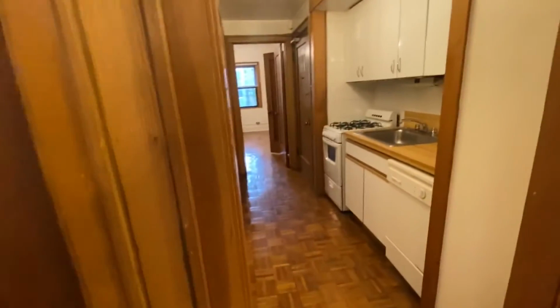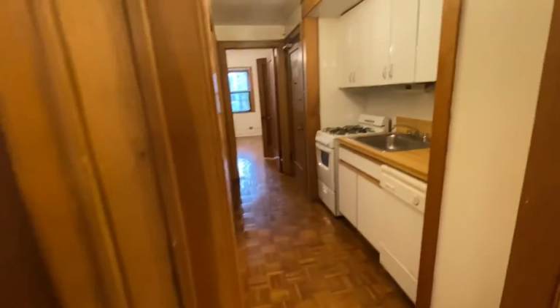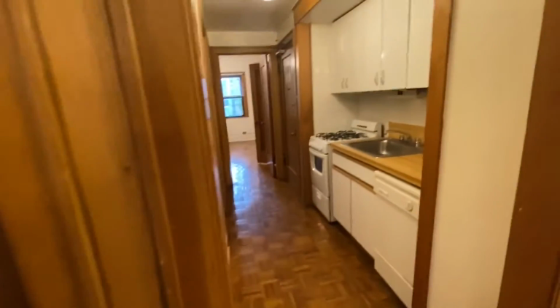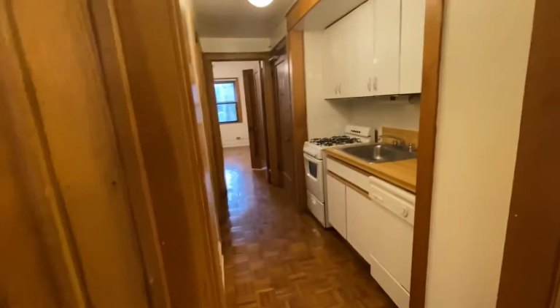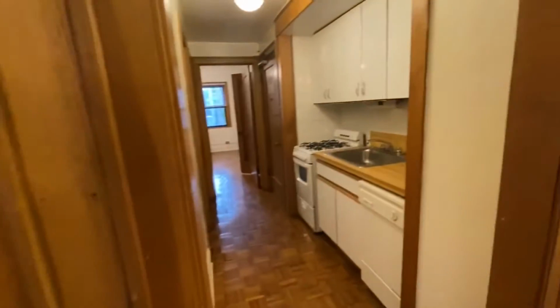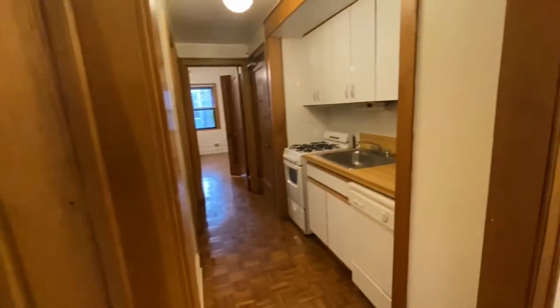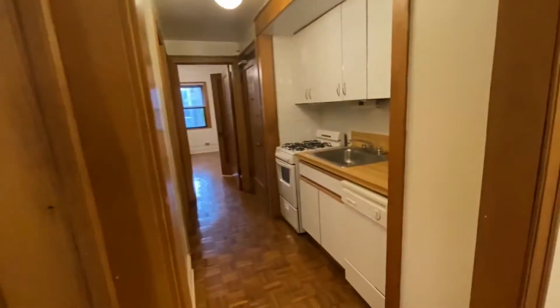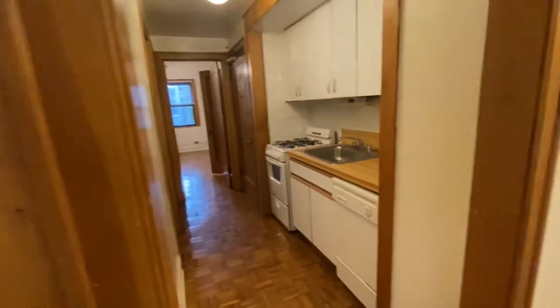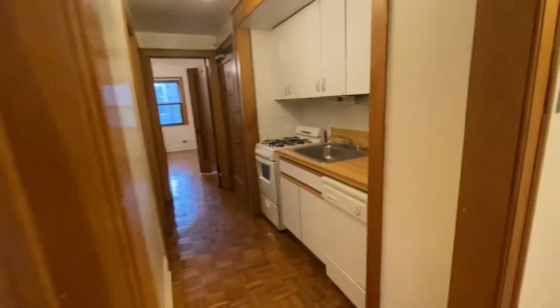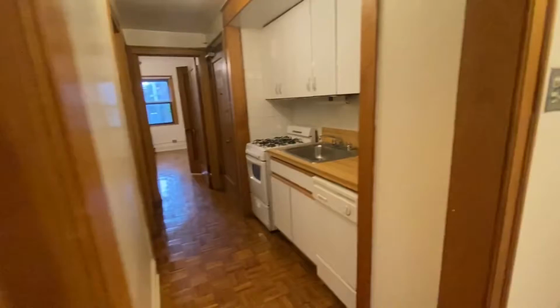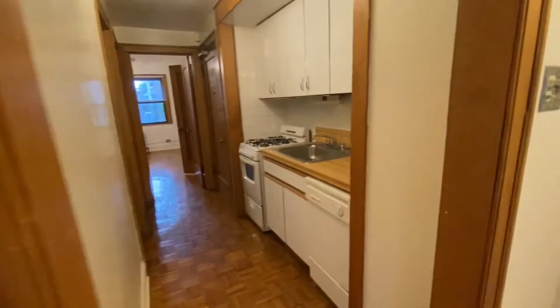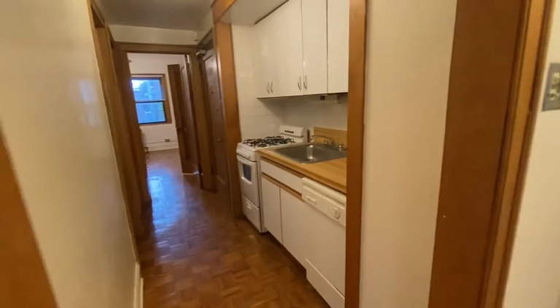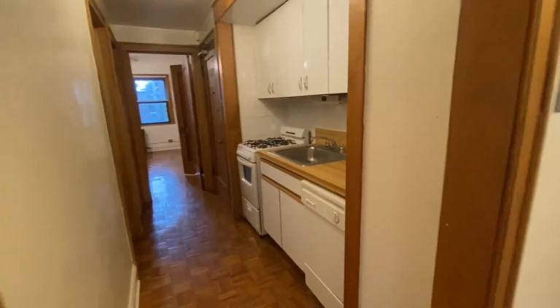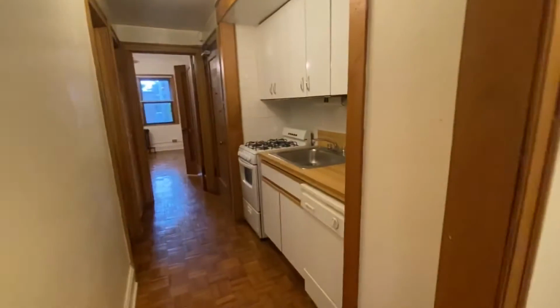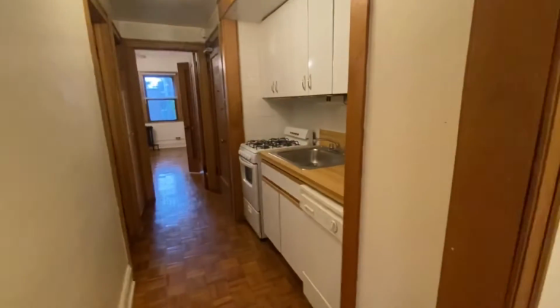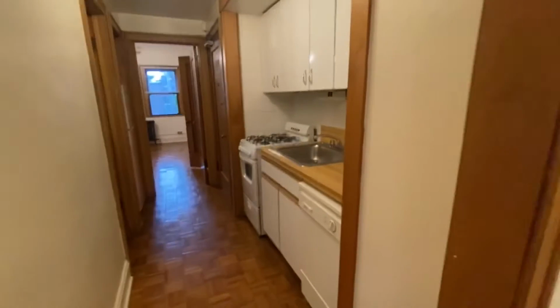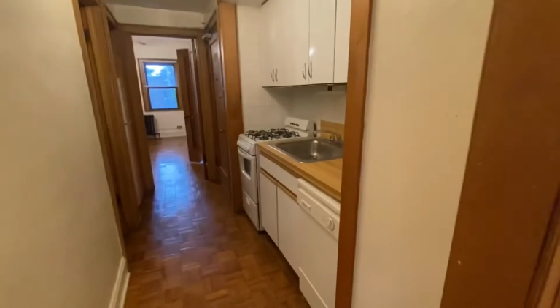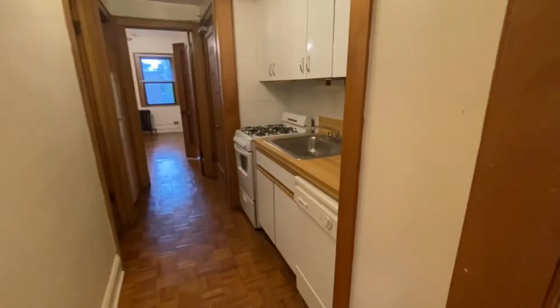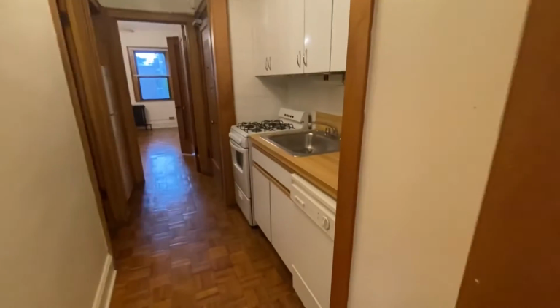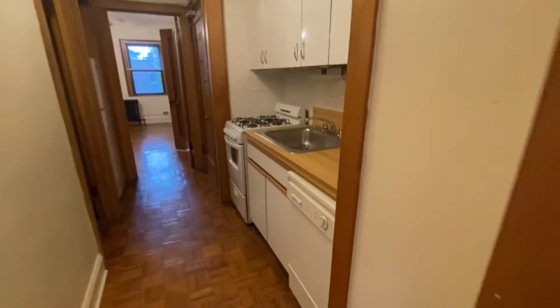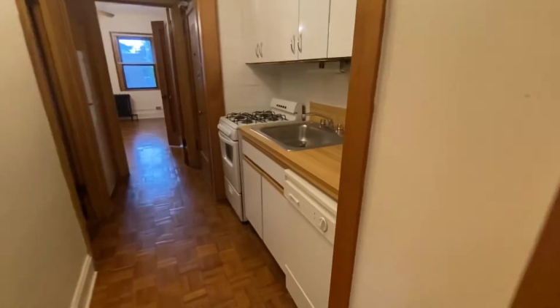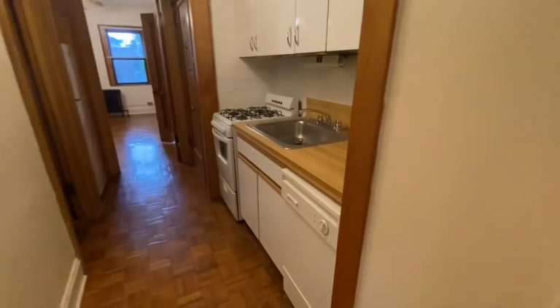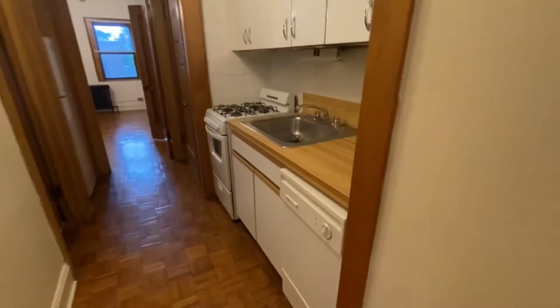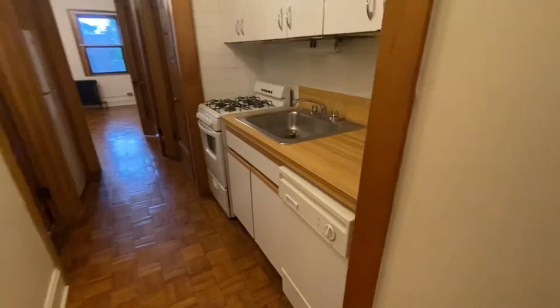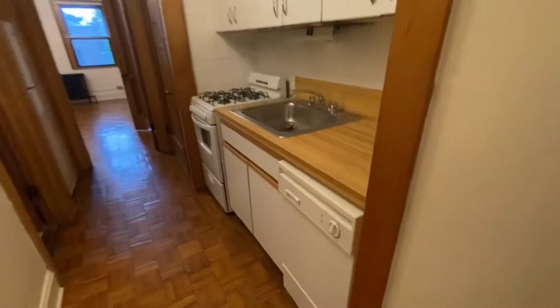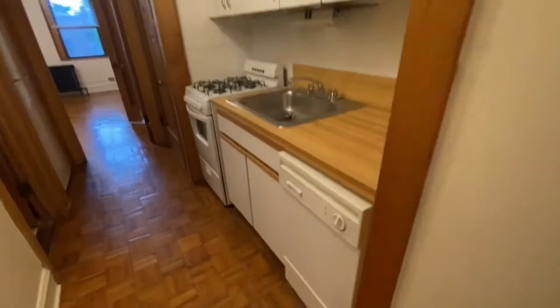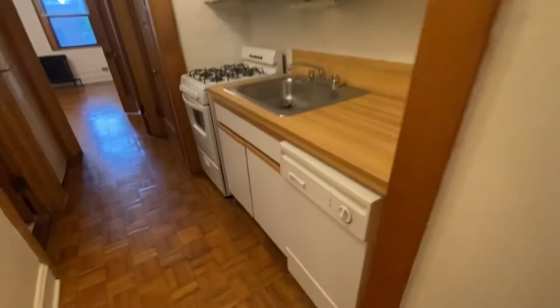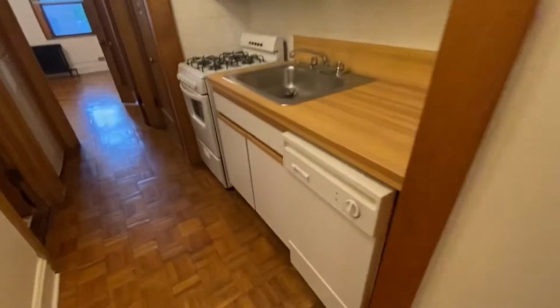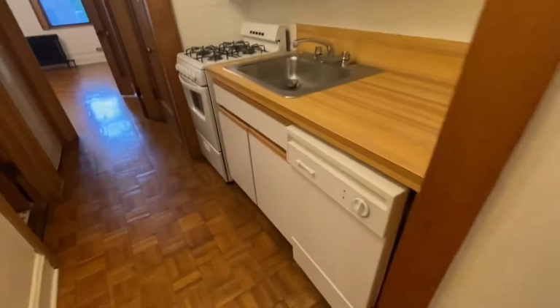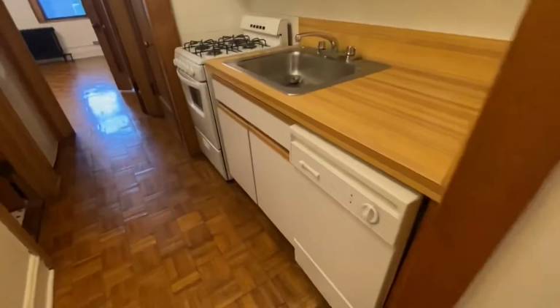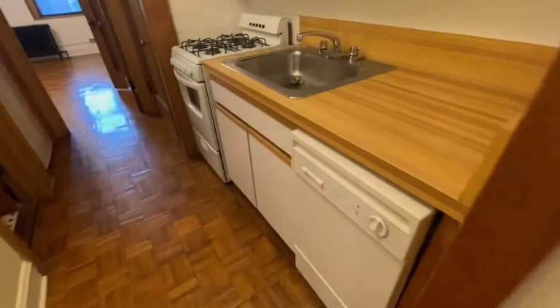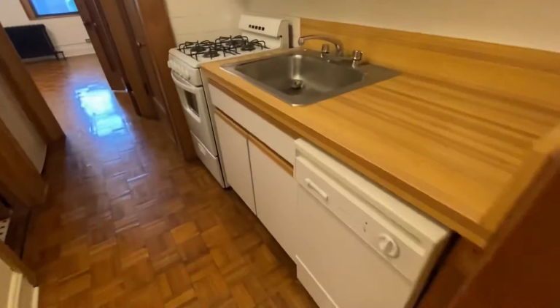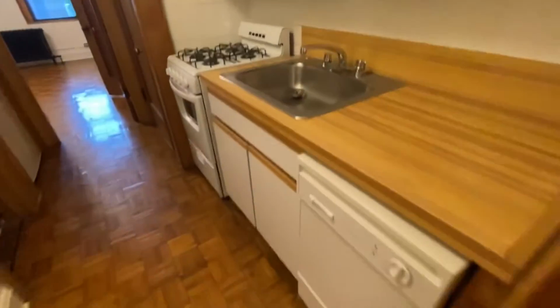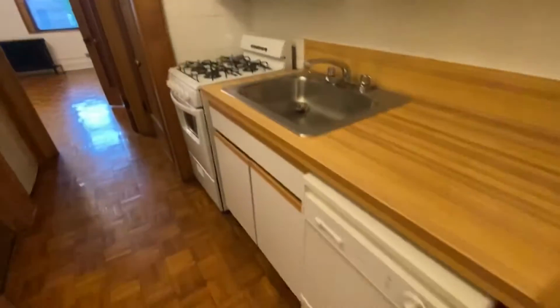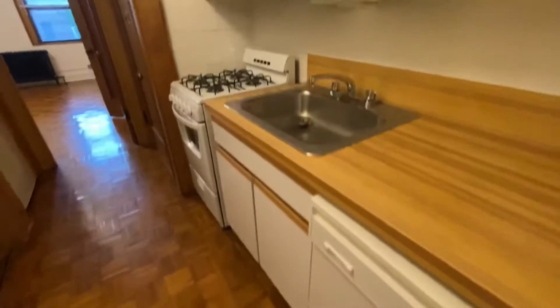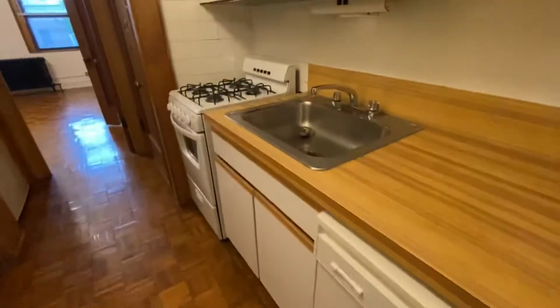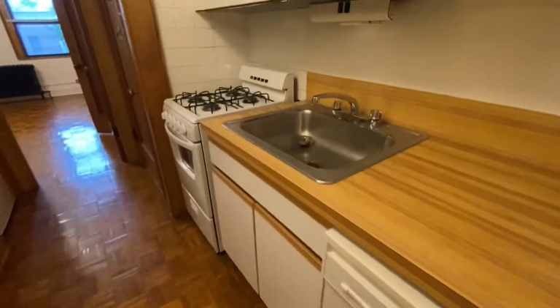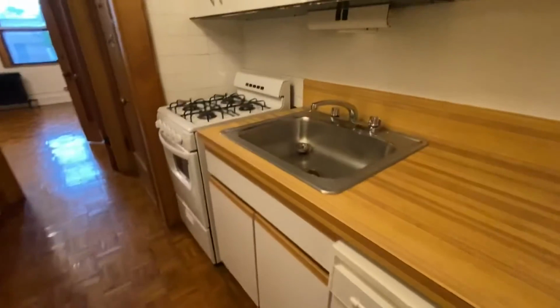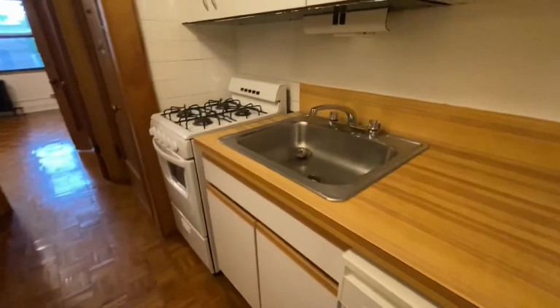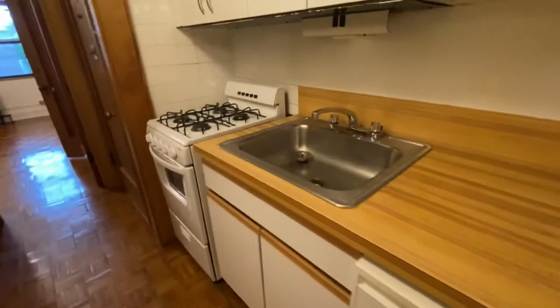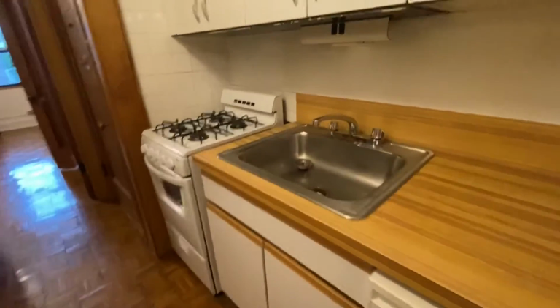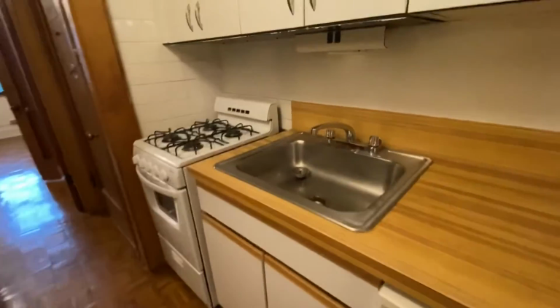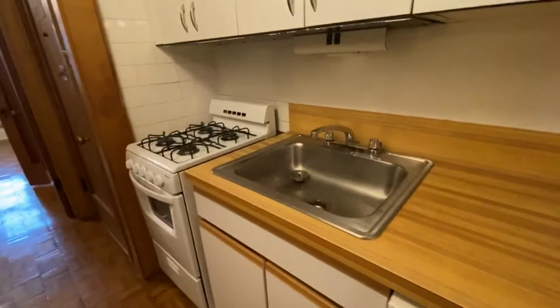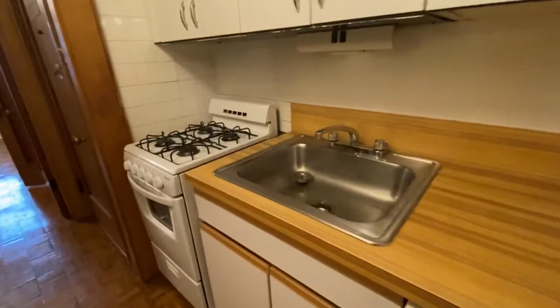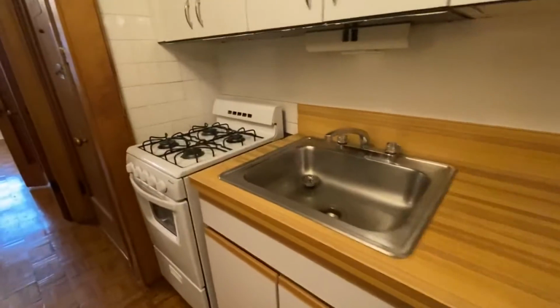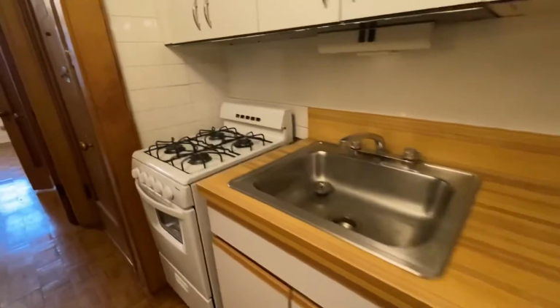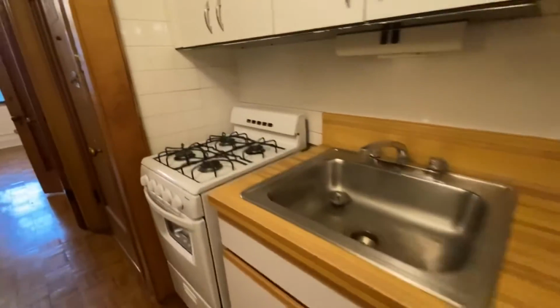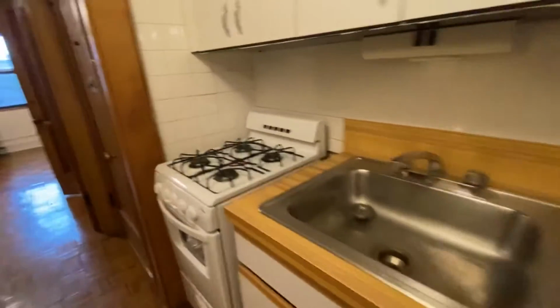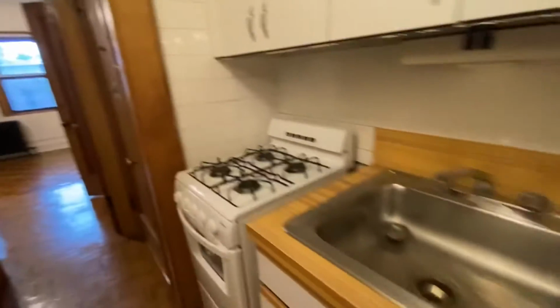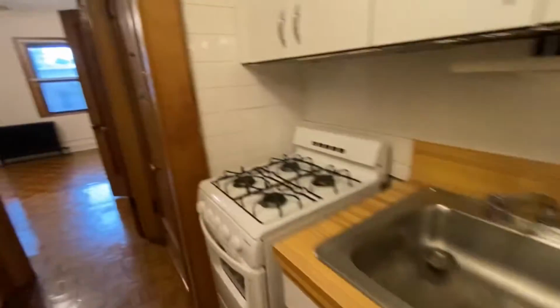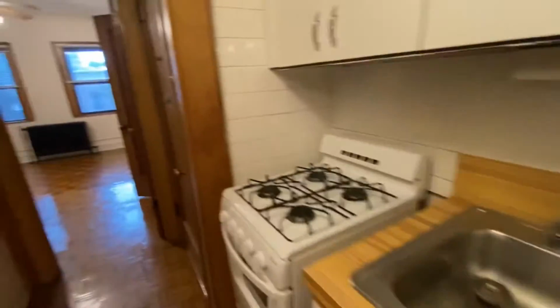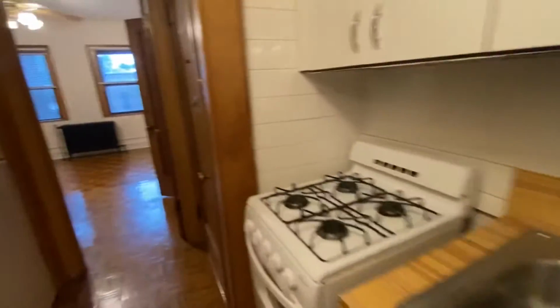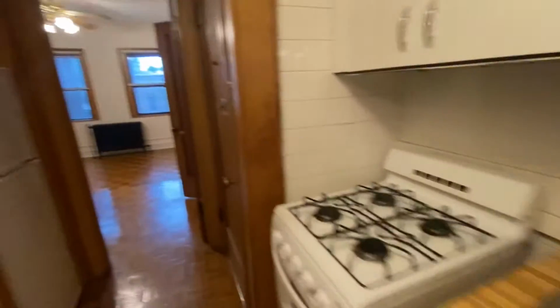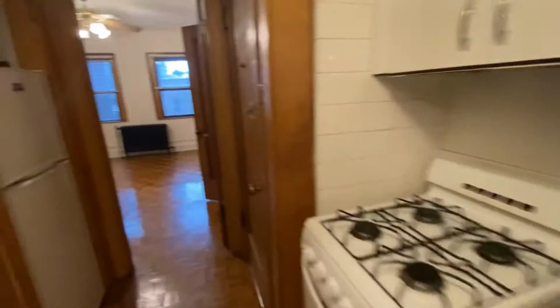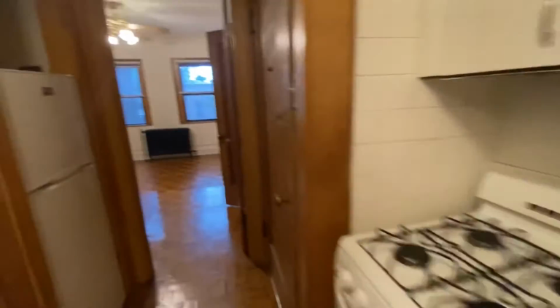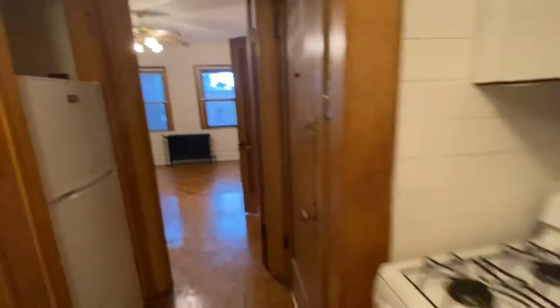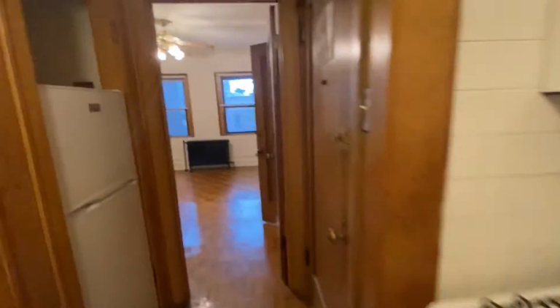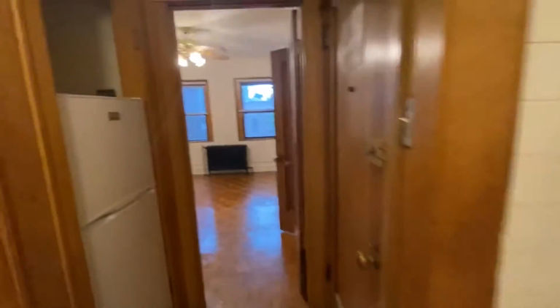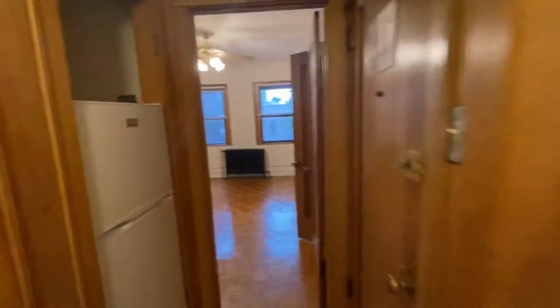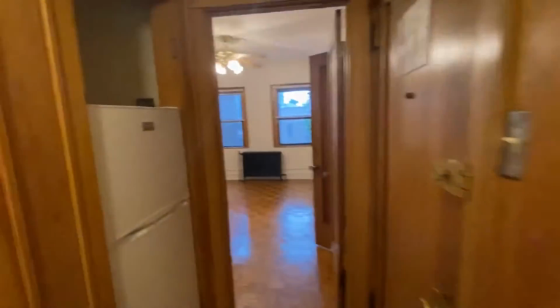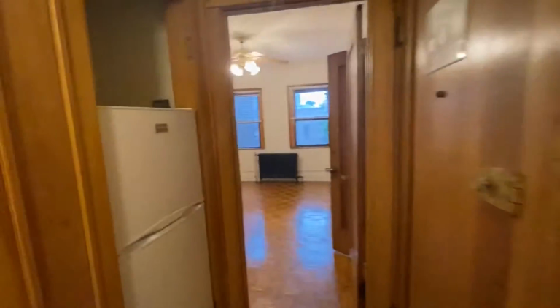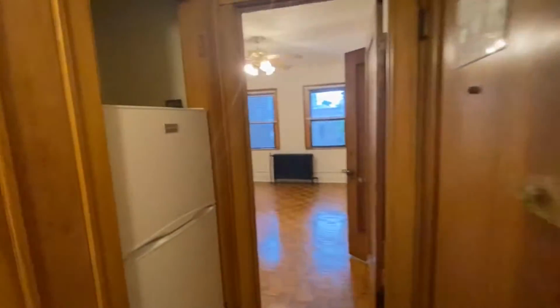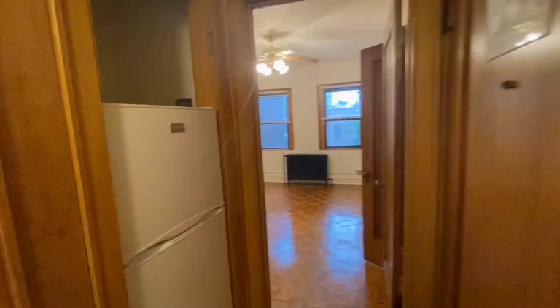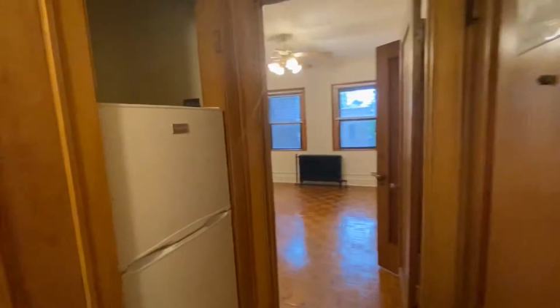Galley style kitchen in the center of the apartment with dishwasher, gas range, and refrigerator.